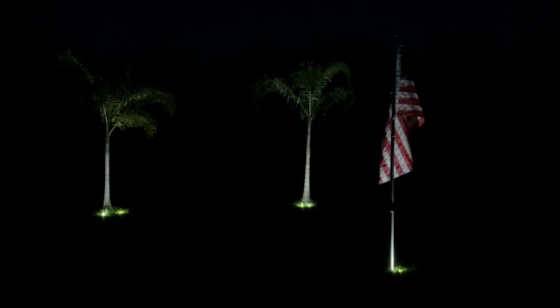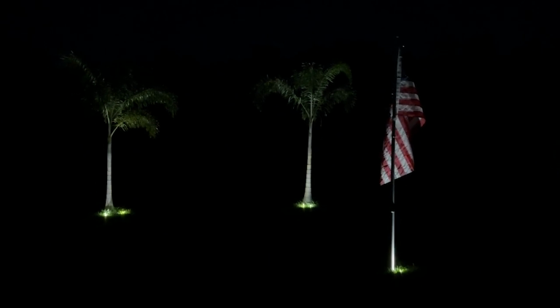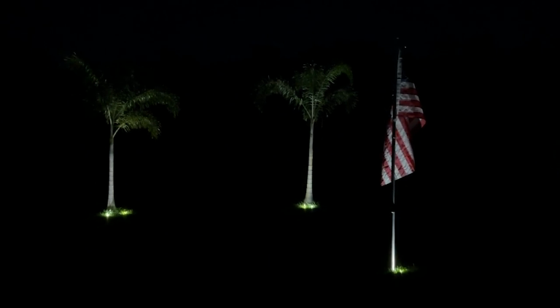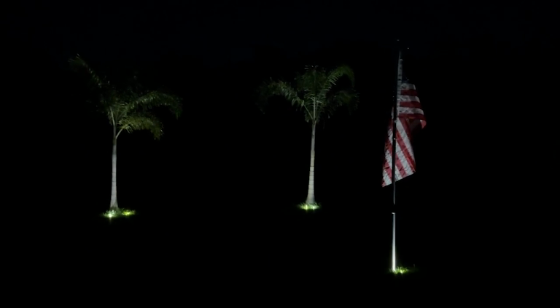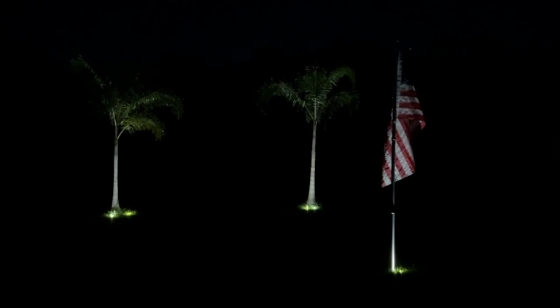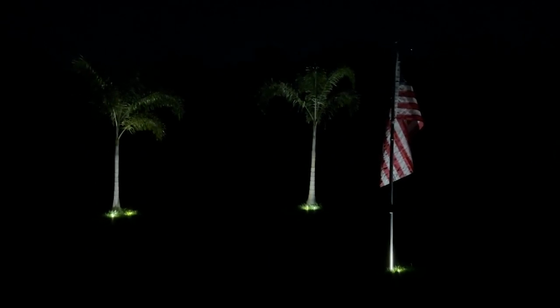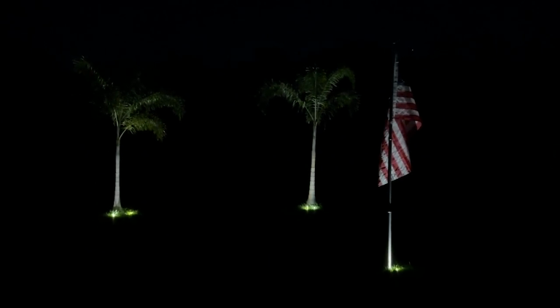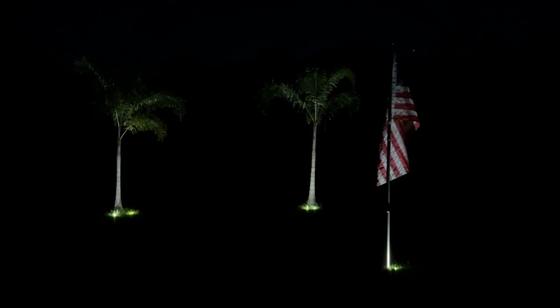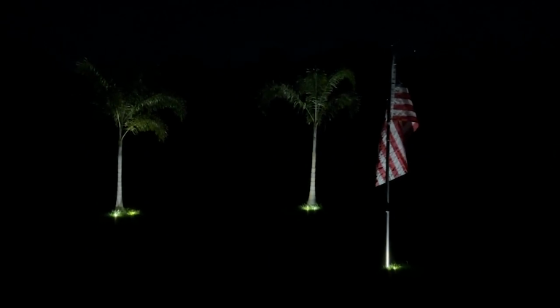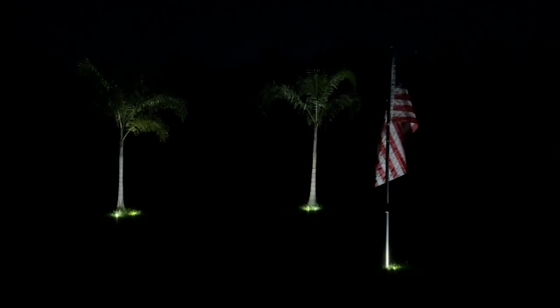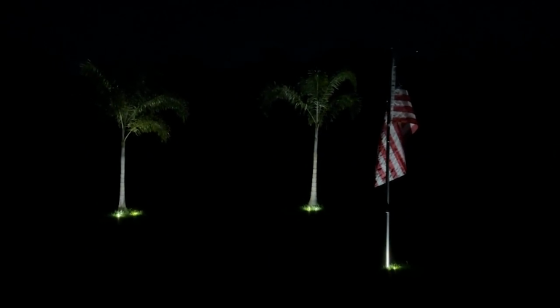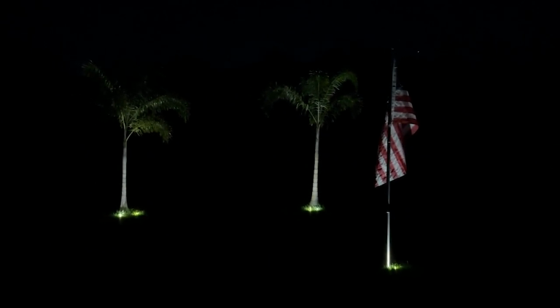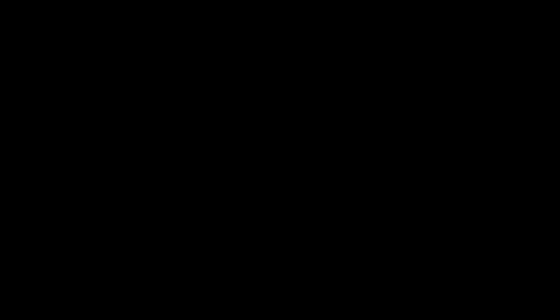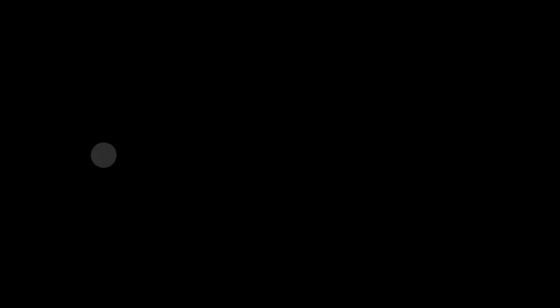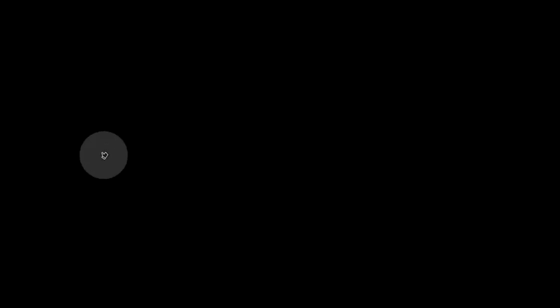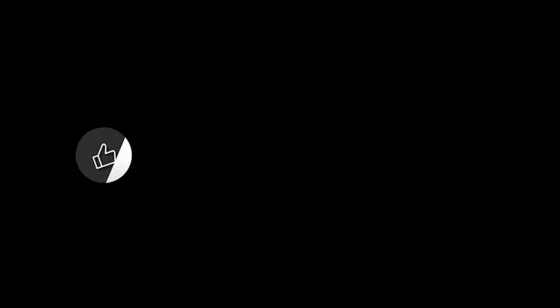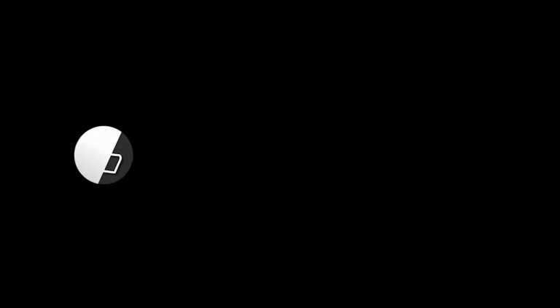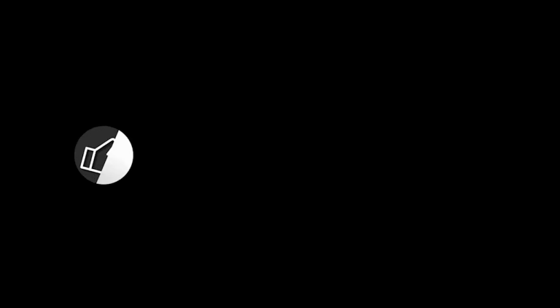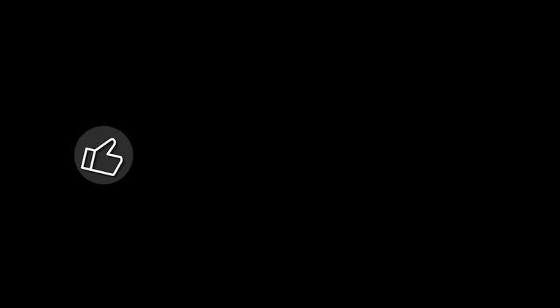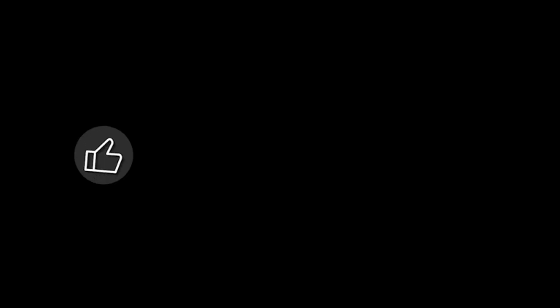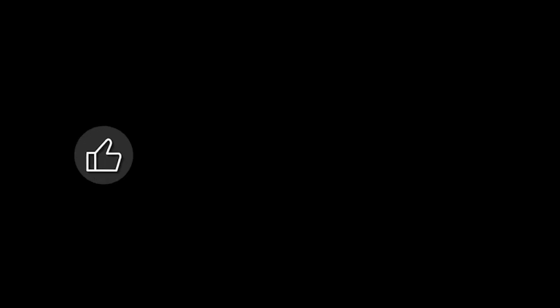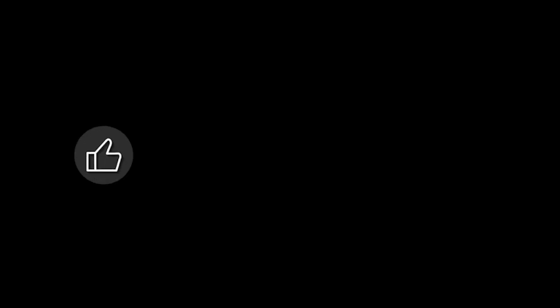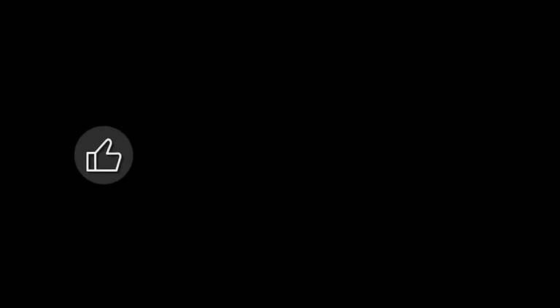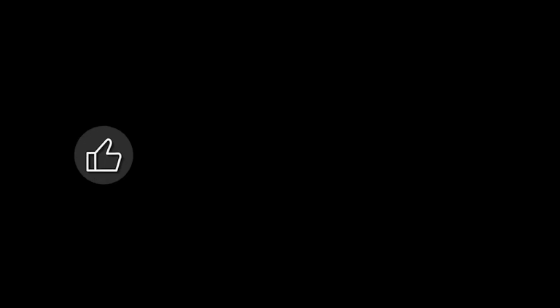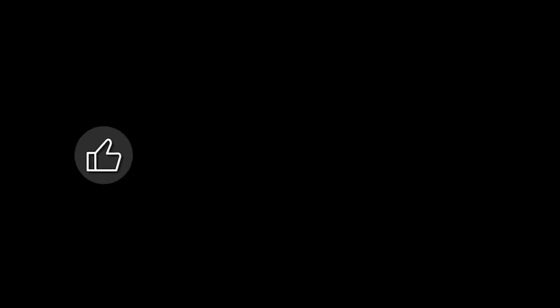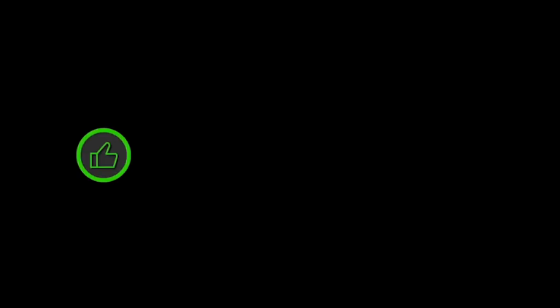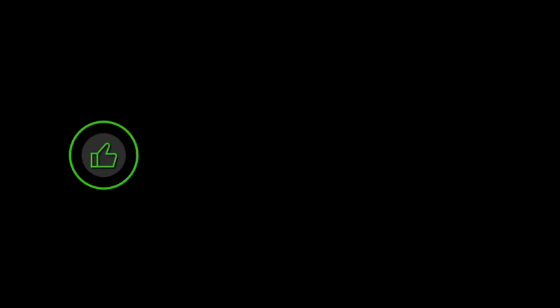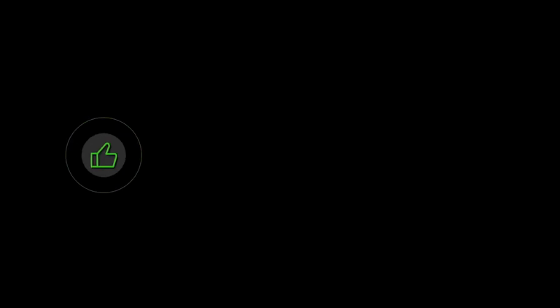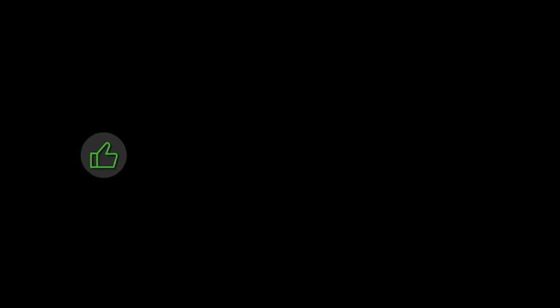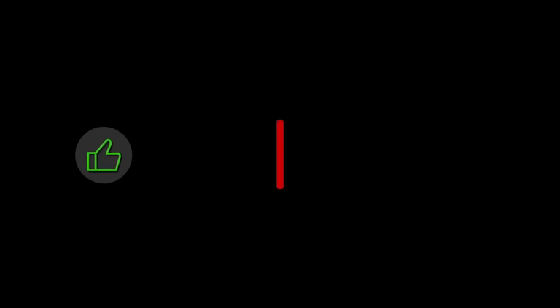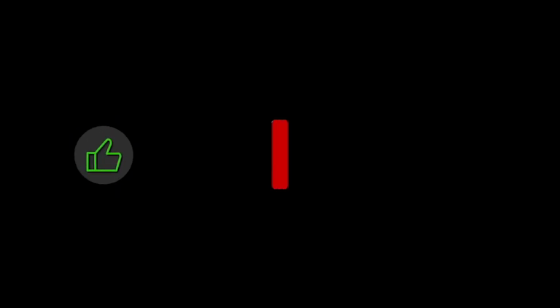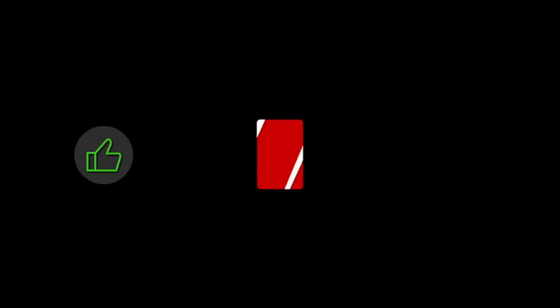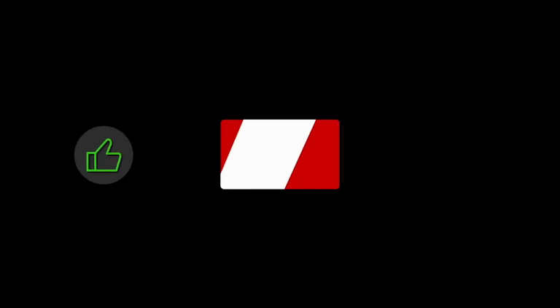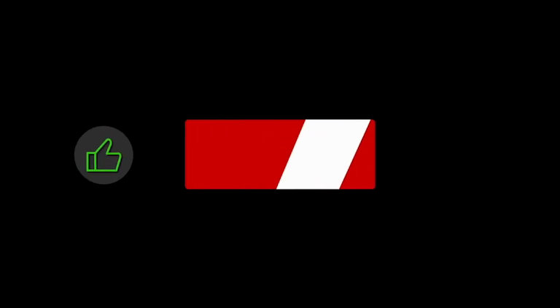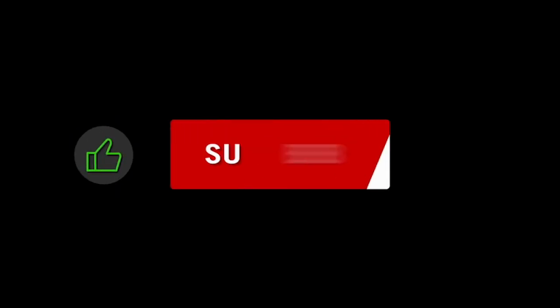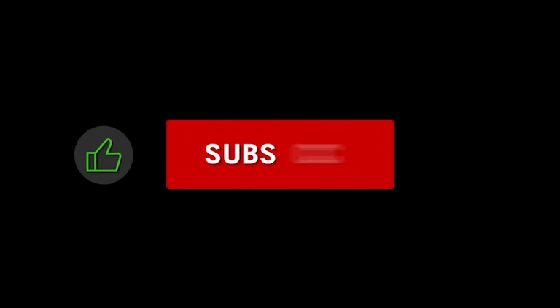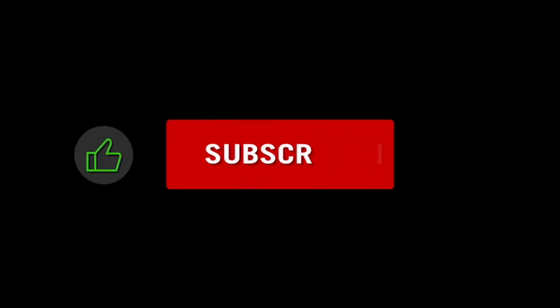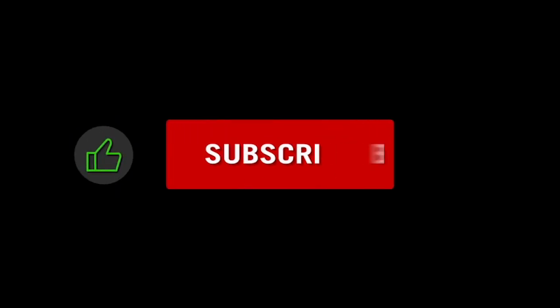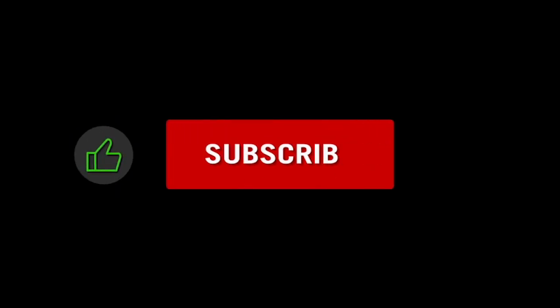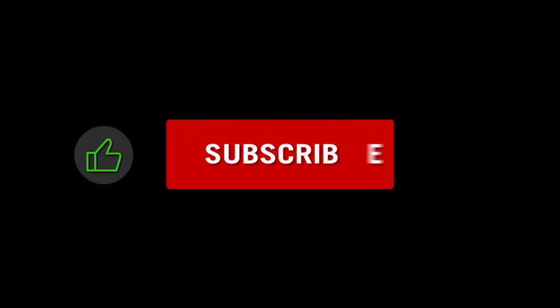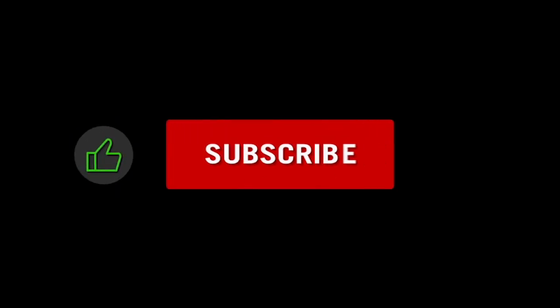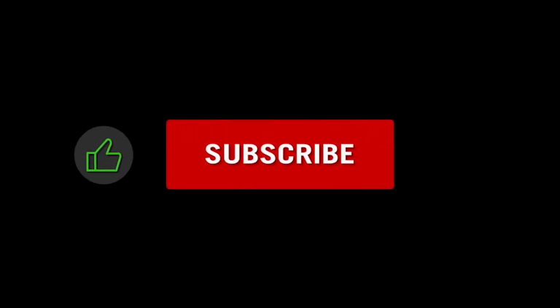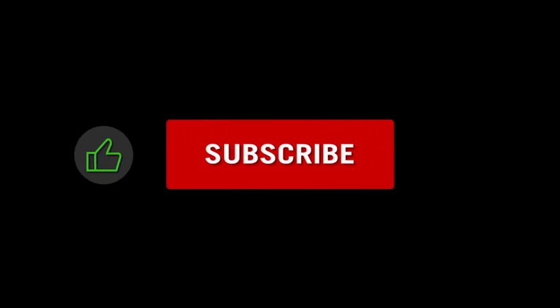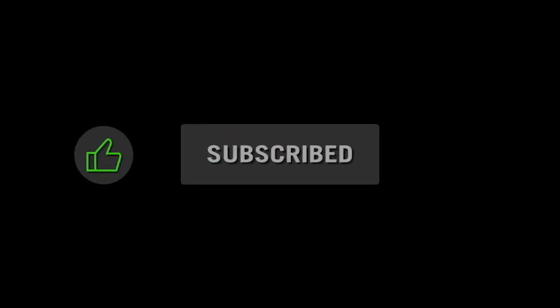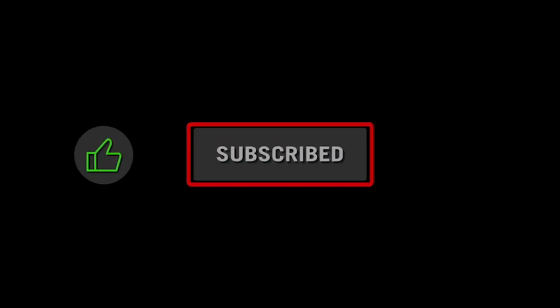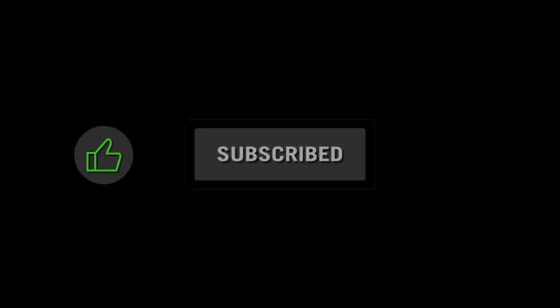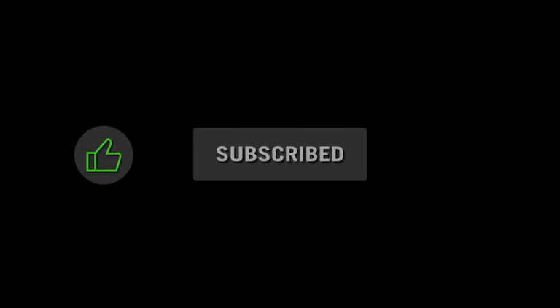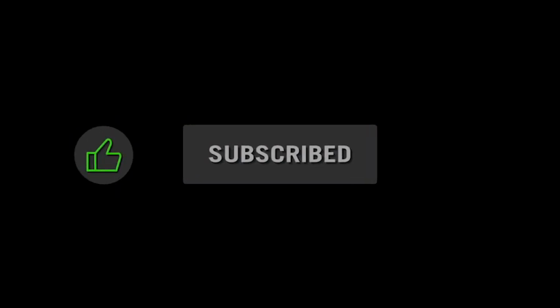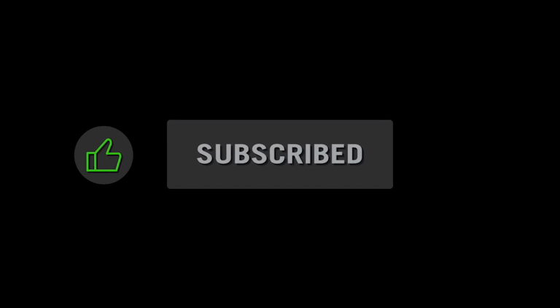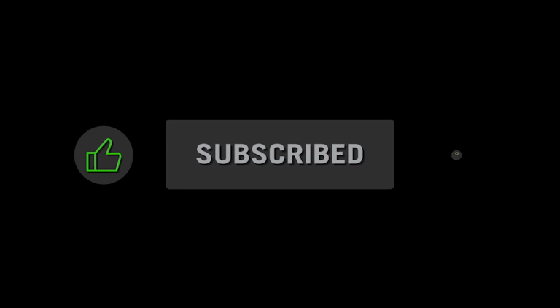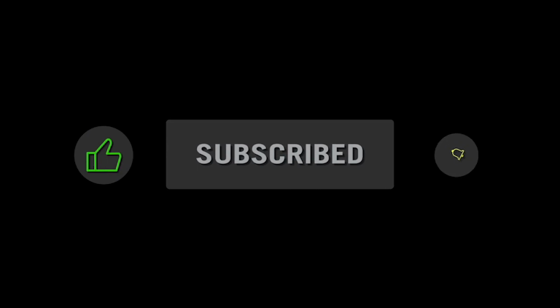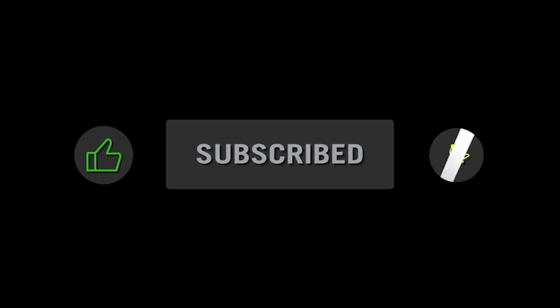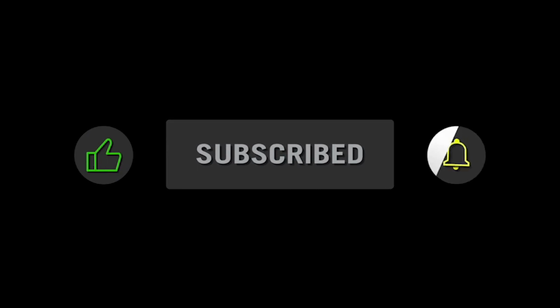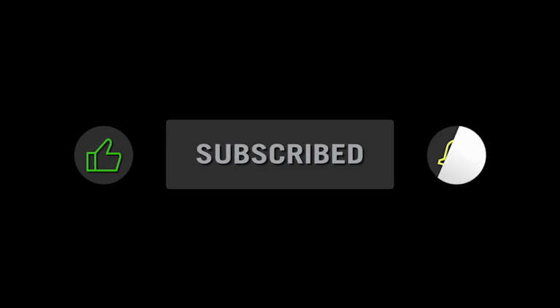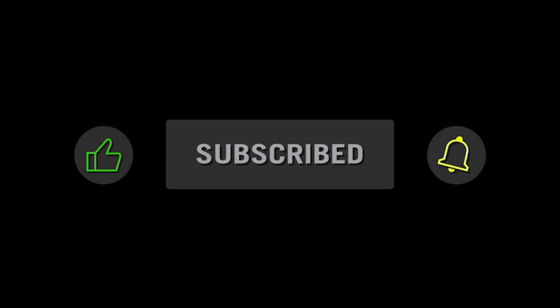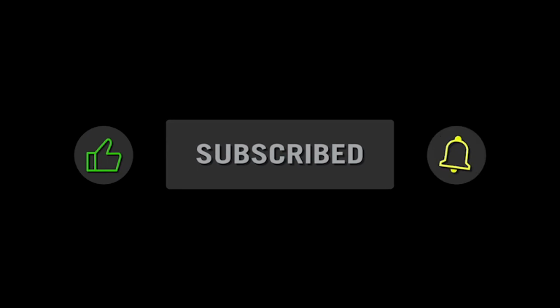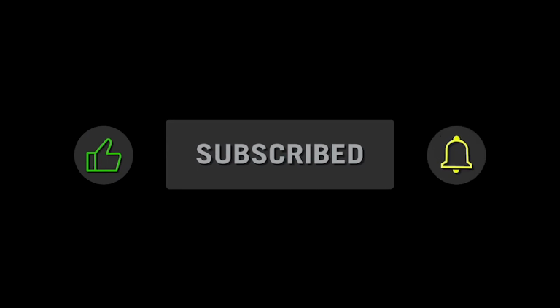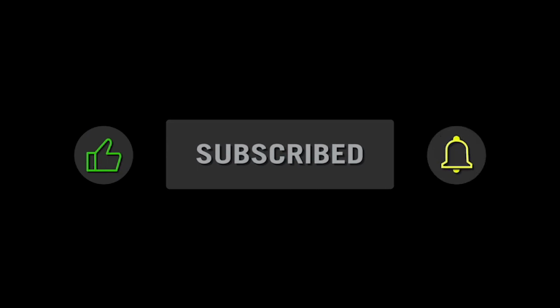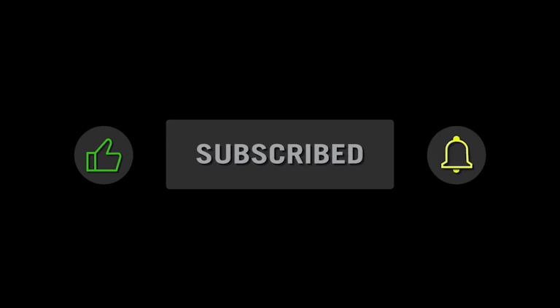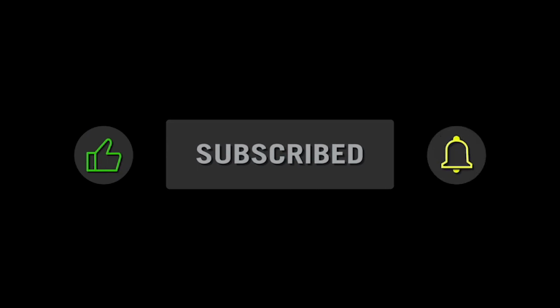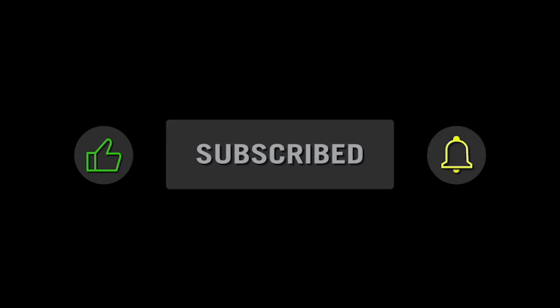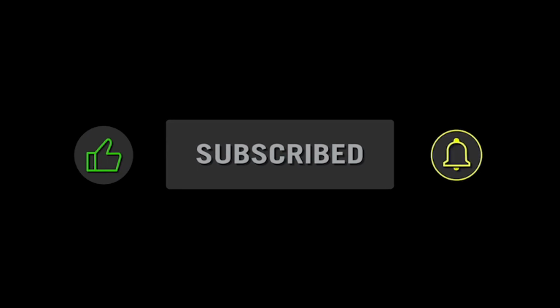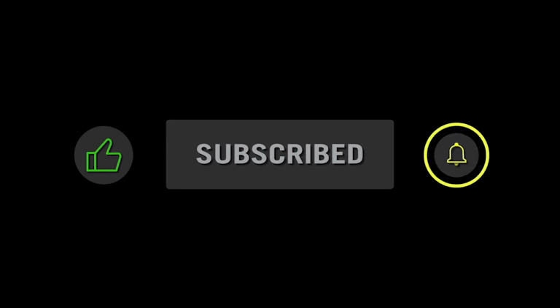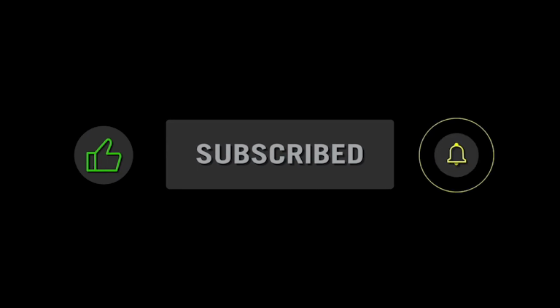Please like, subscribe, and turn on the notifications.